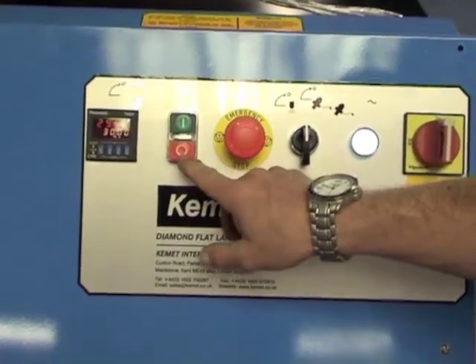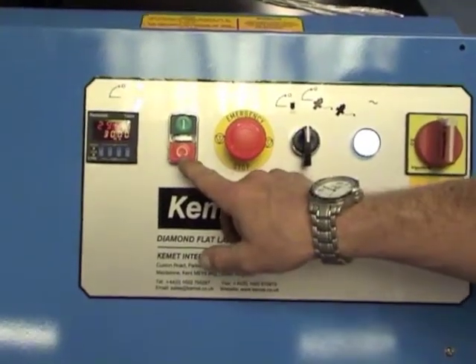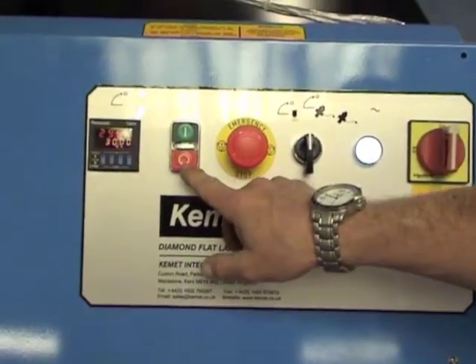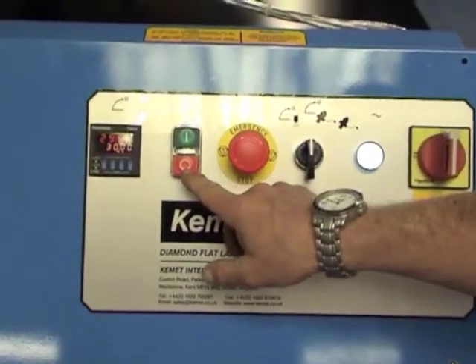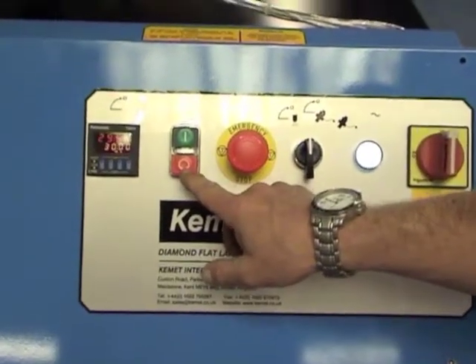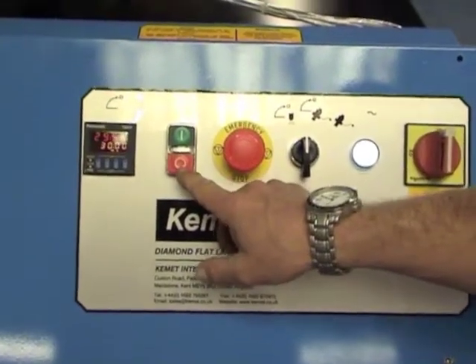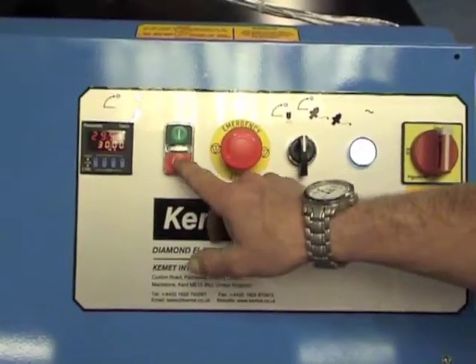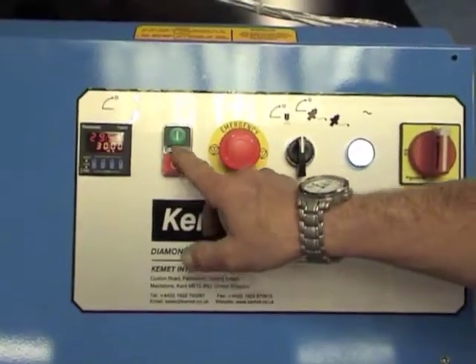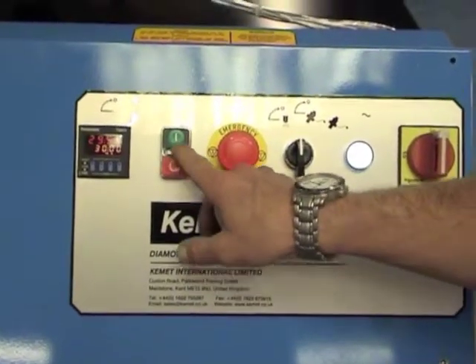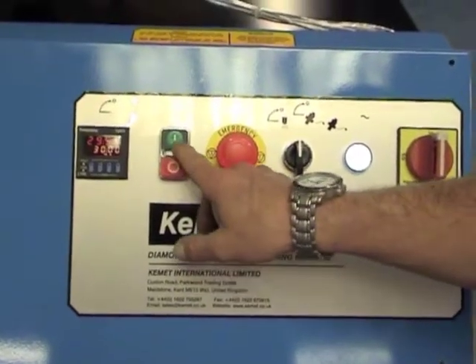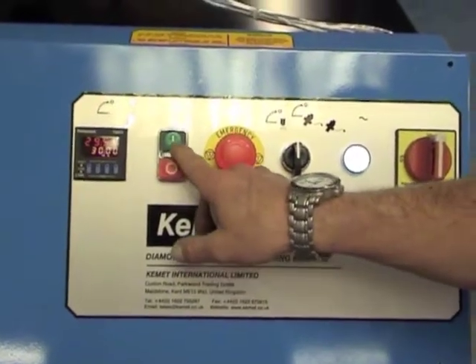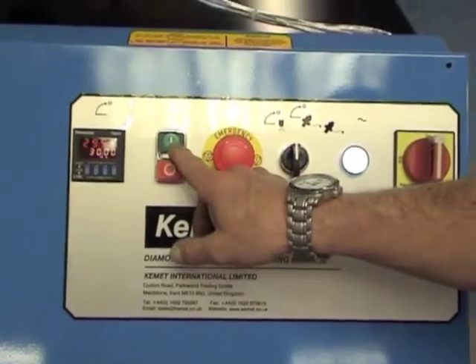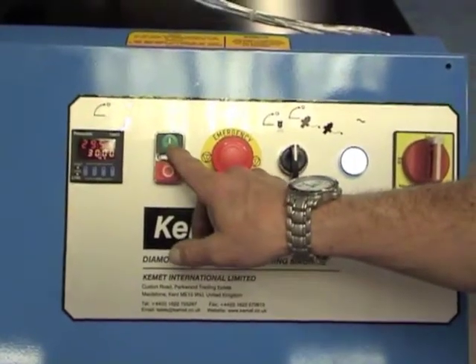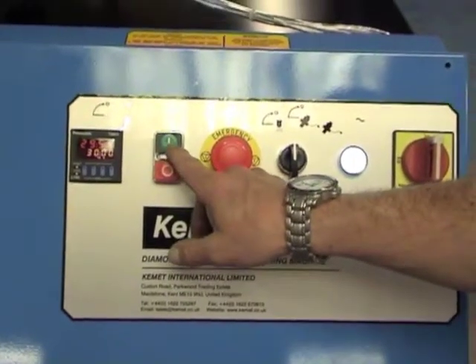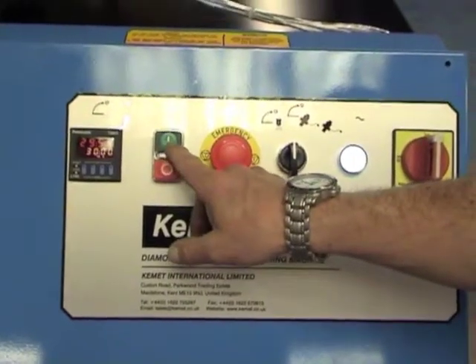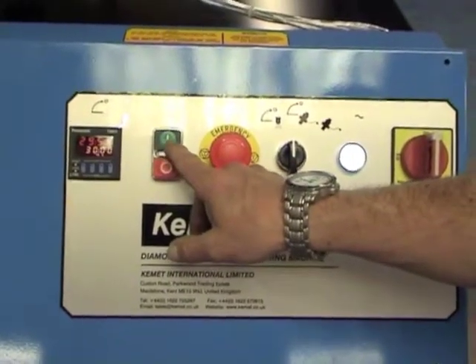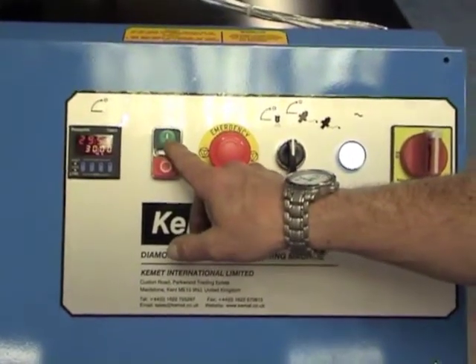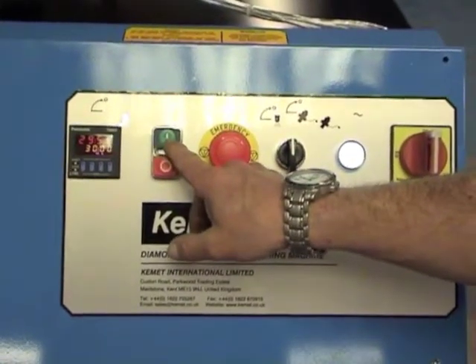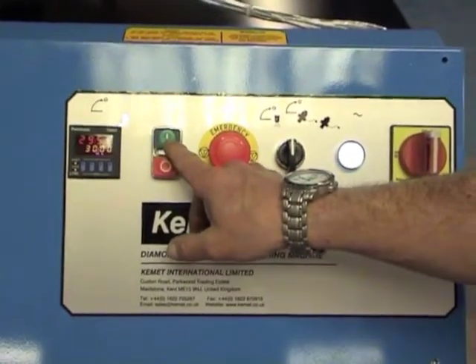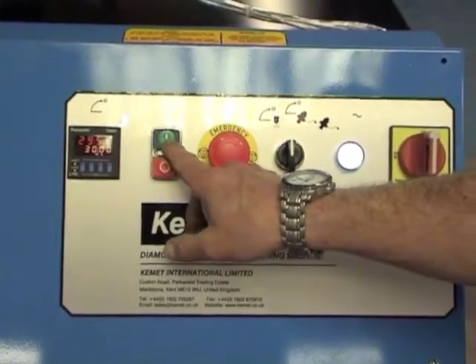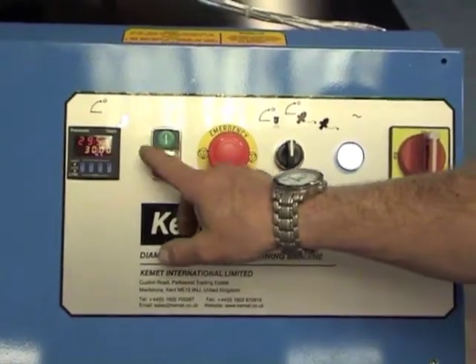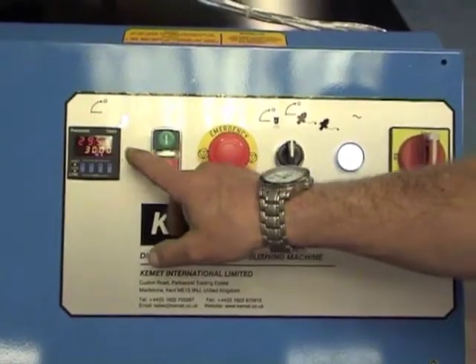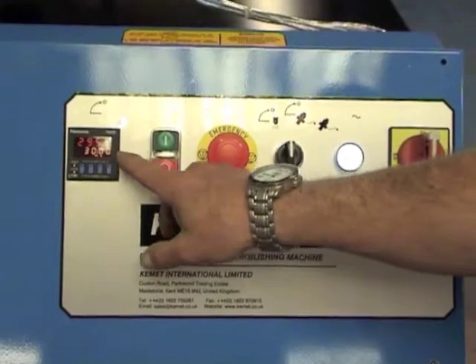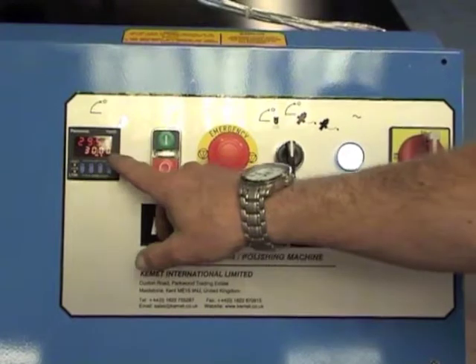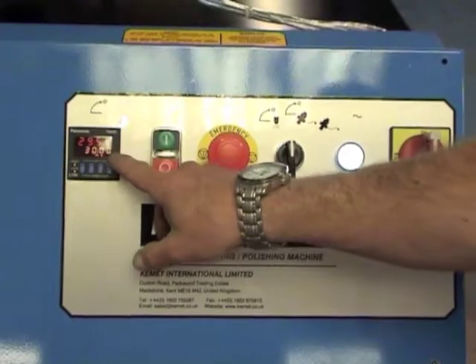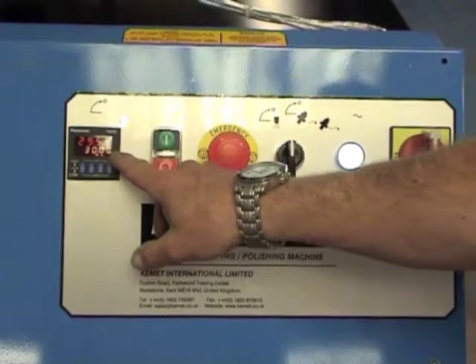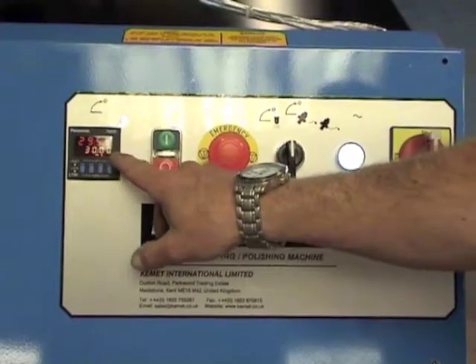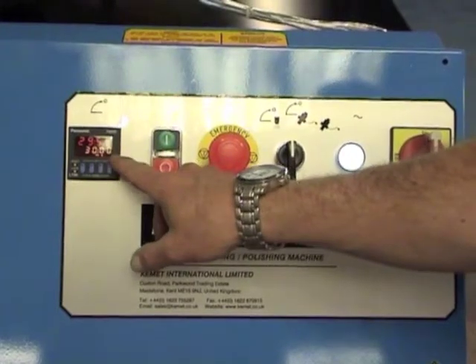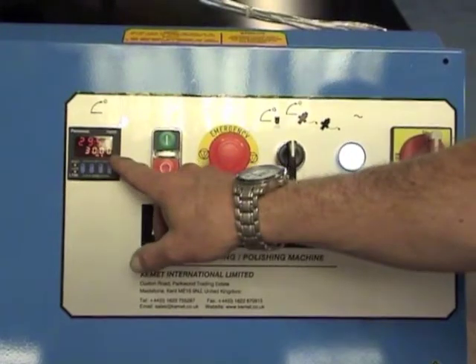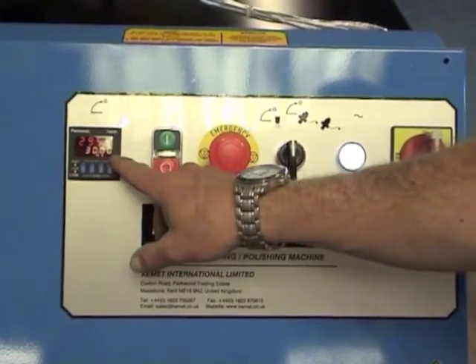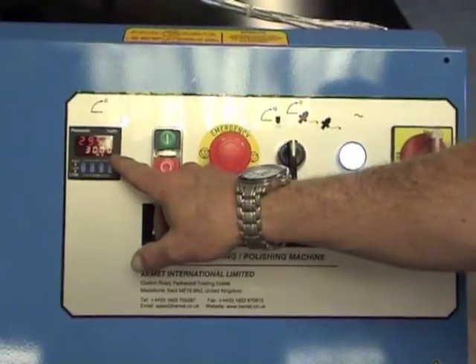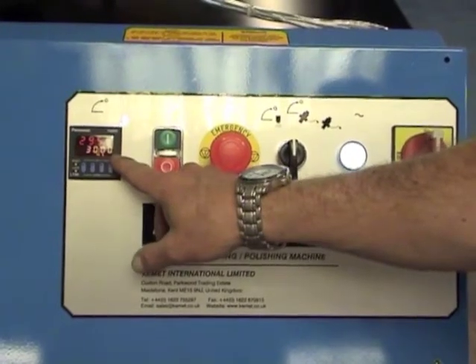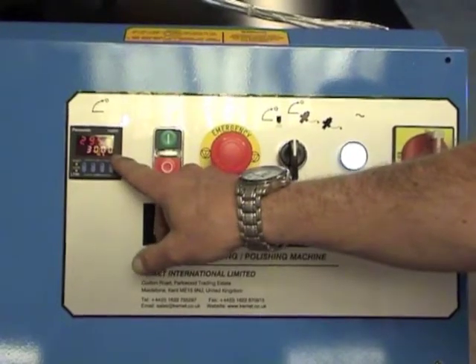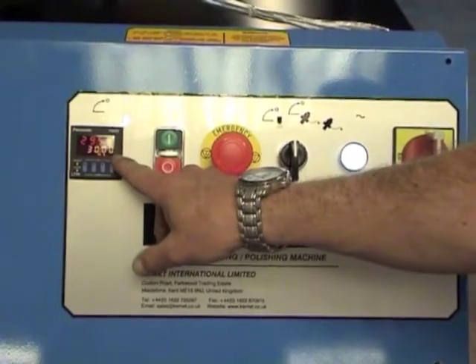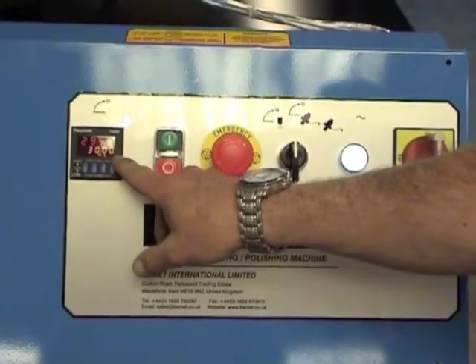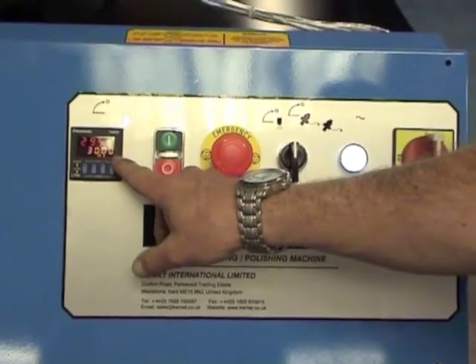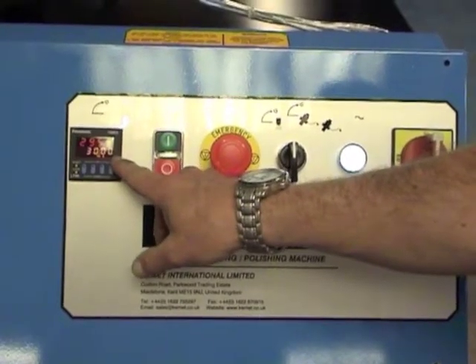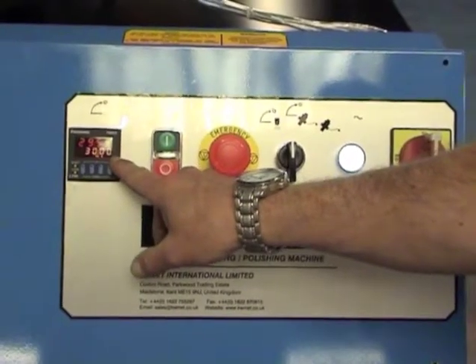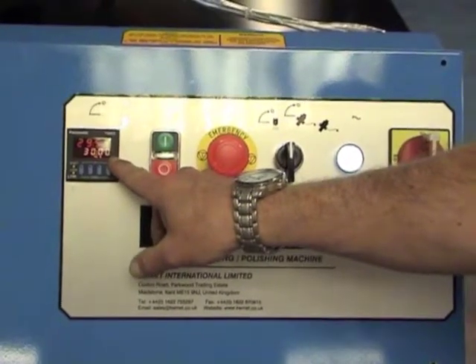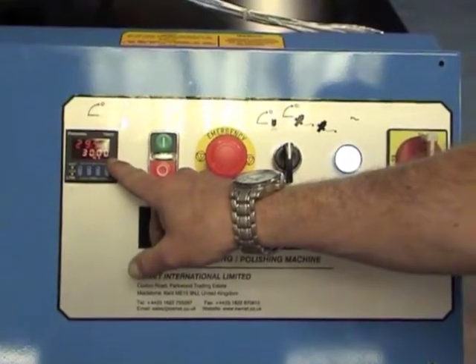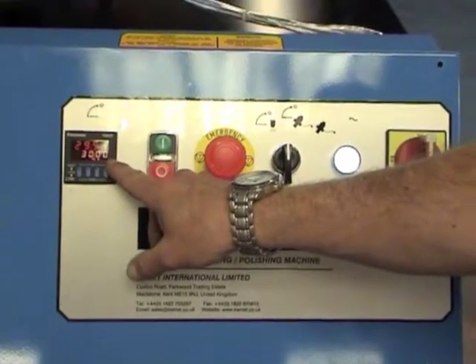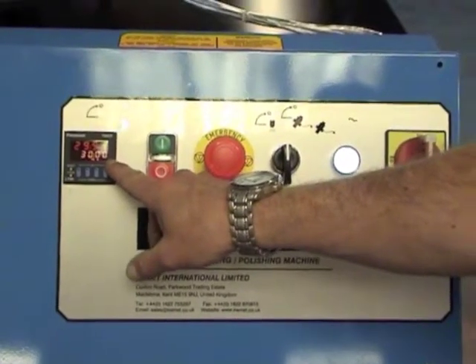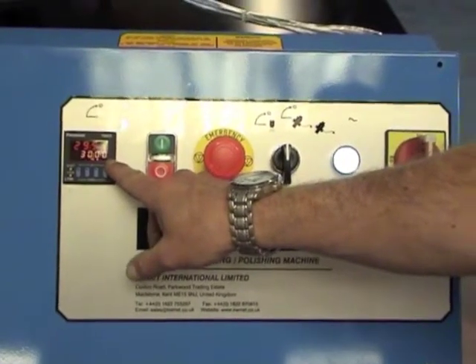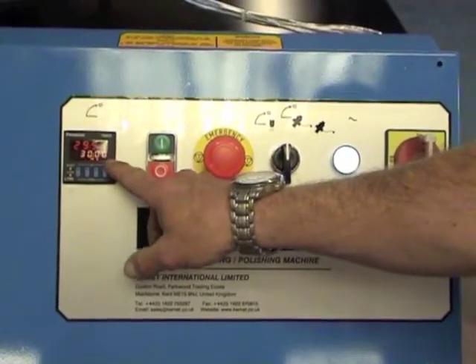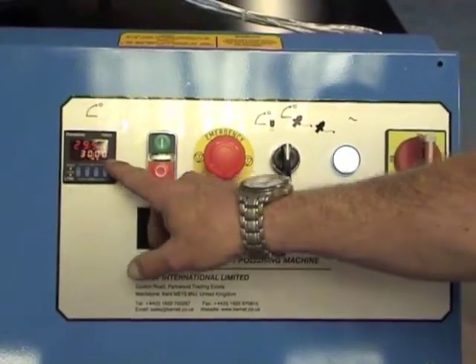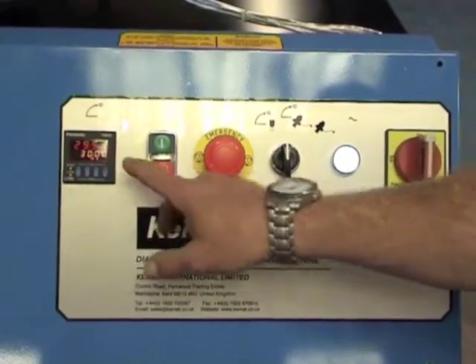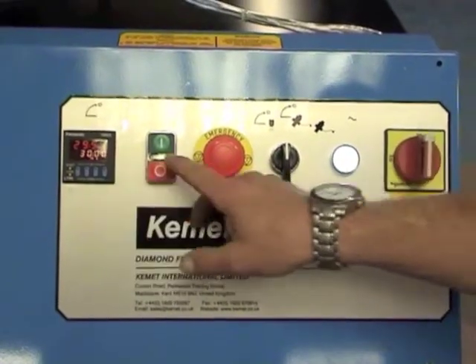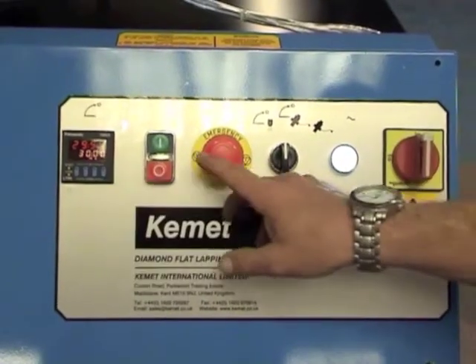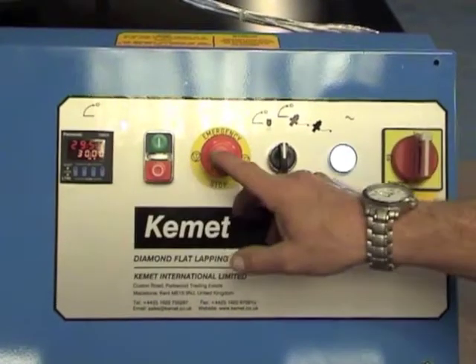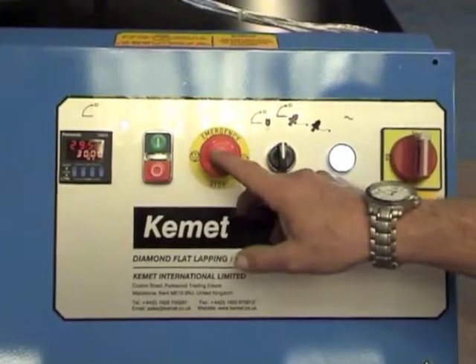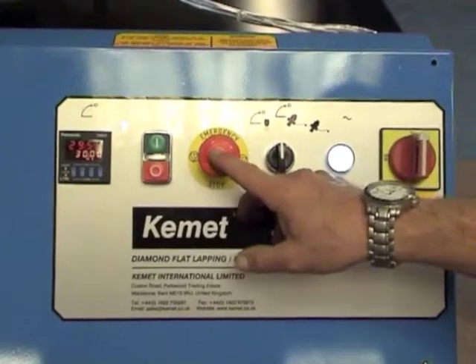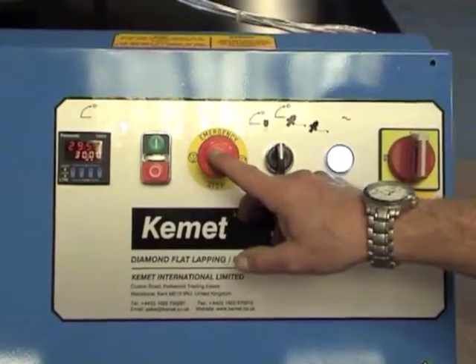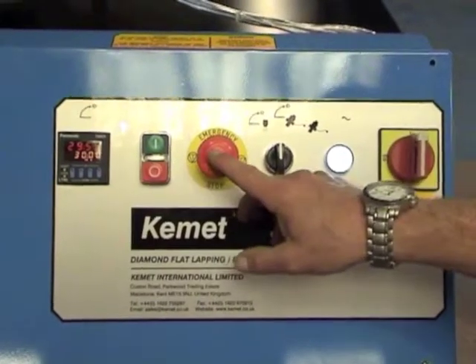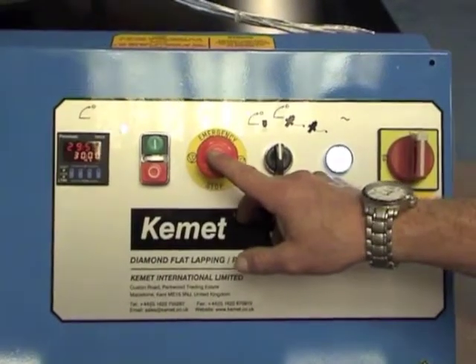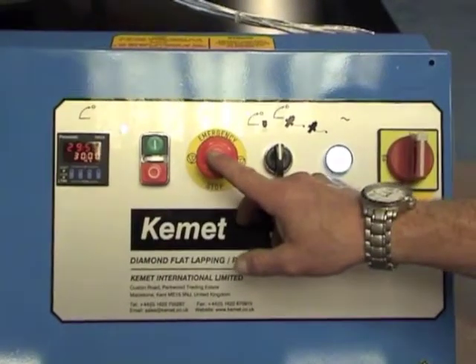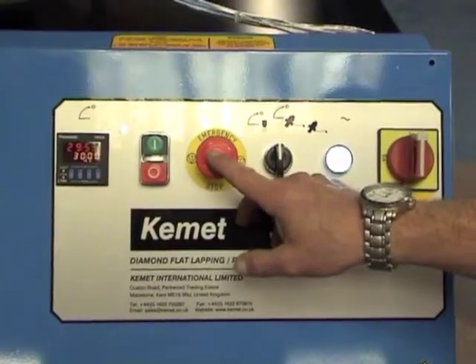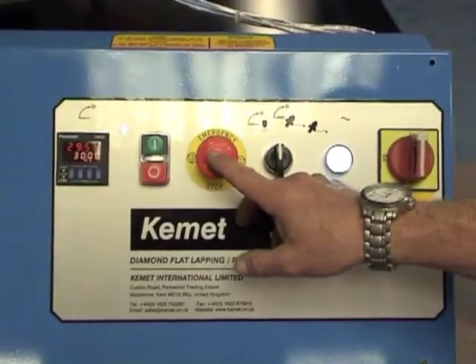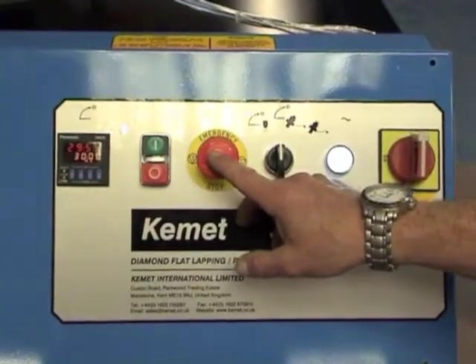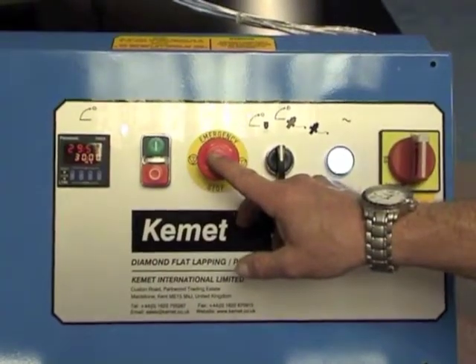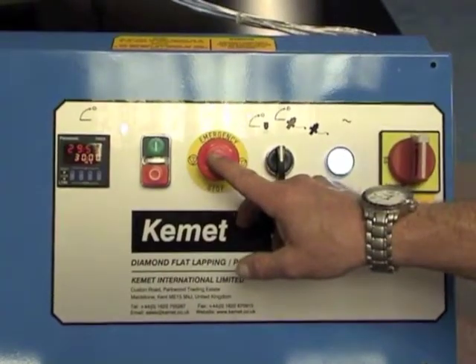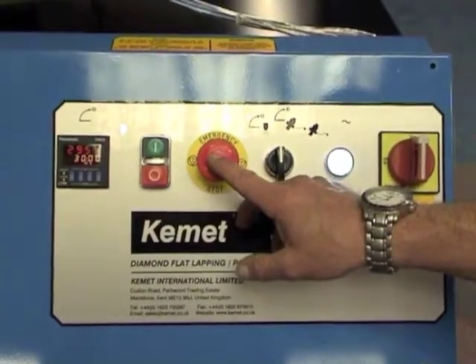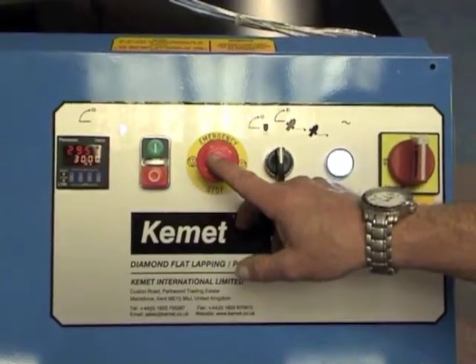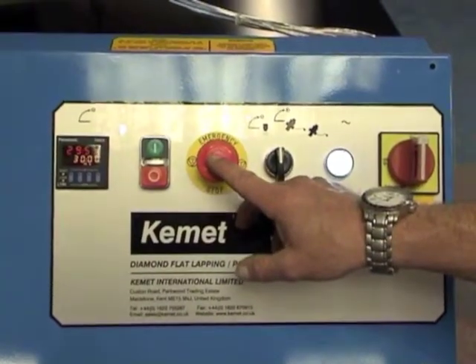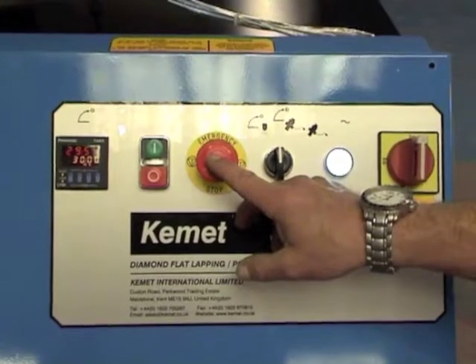It has an off and on switch, a digital programmable timer, and an e-stop.